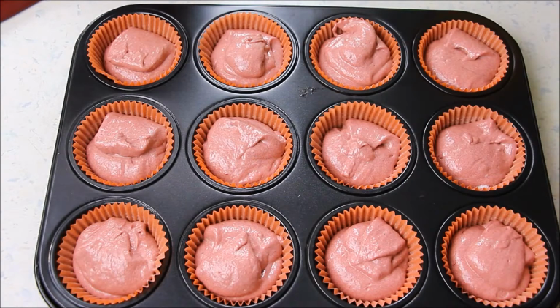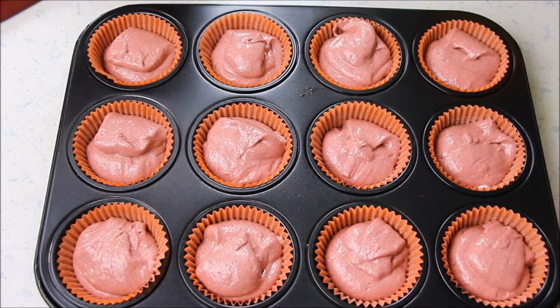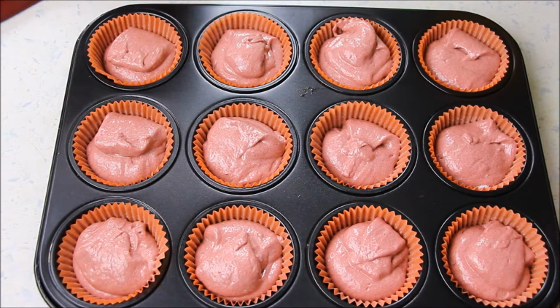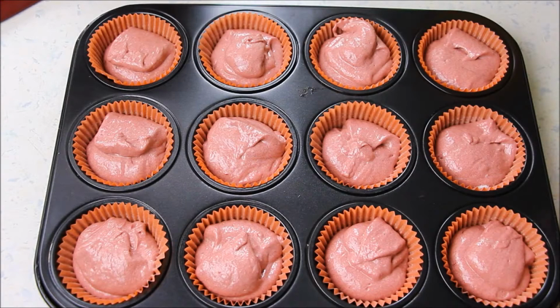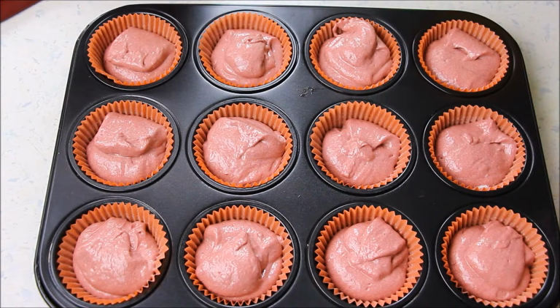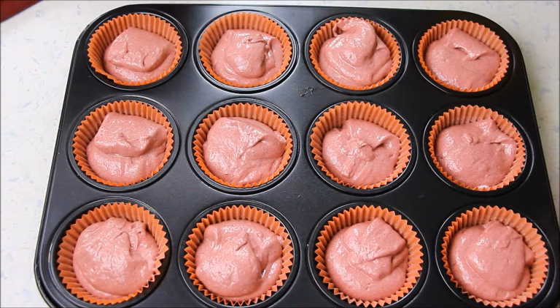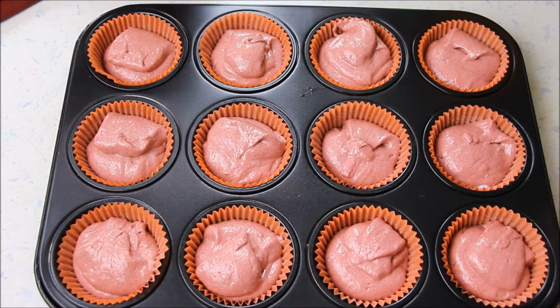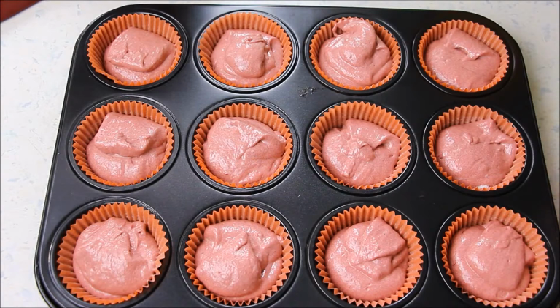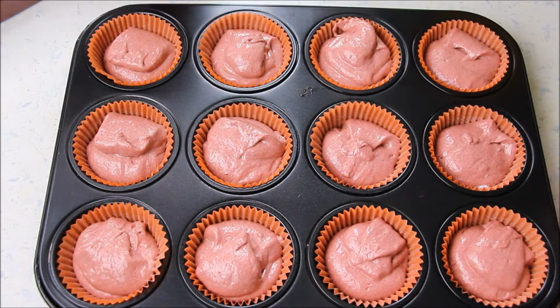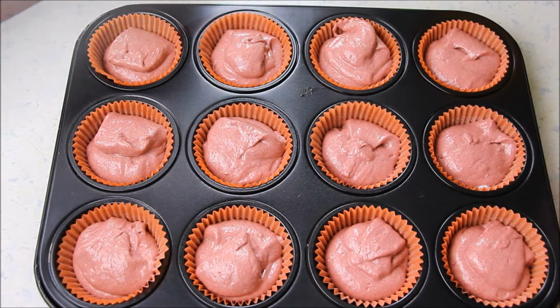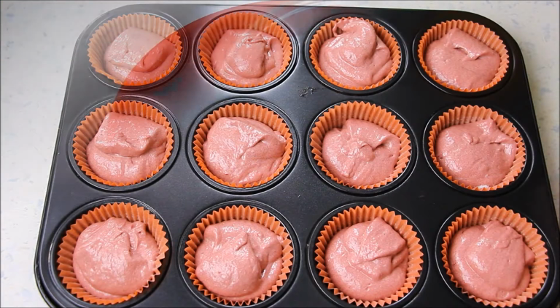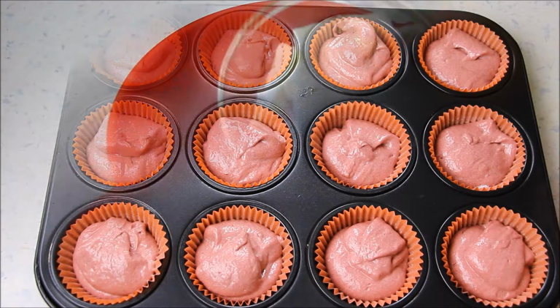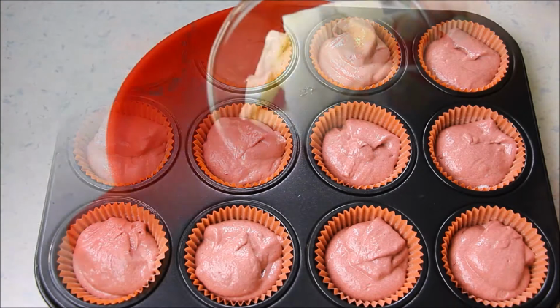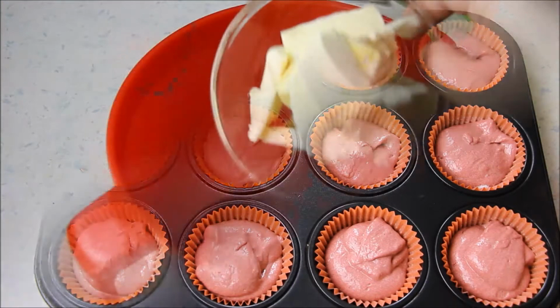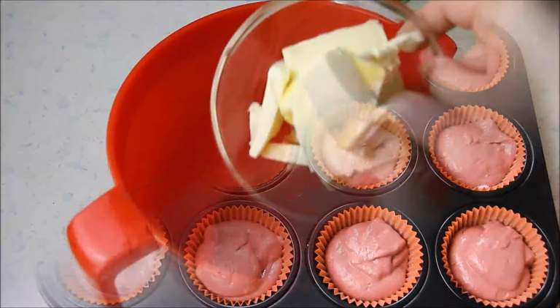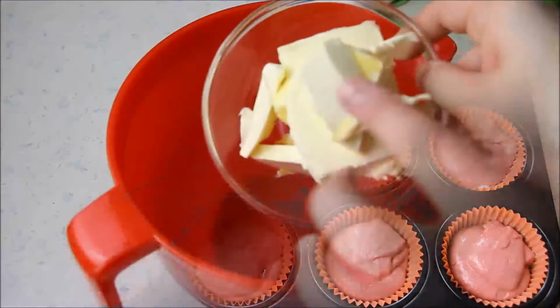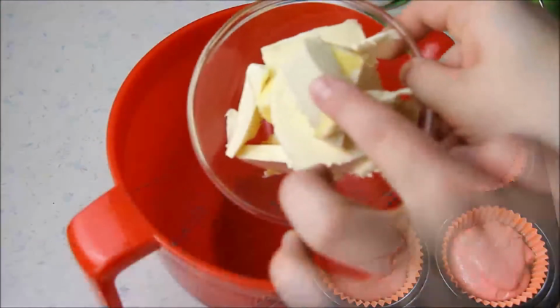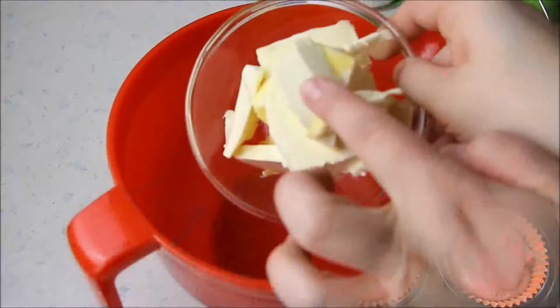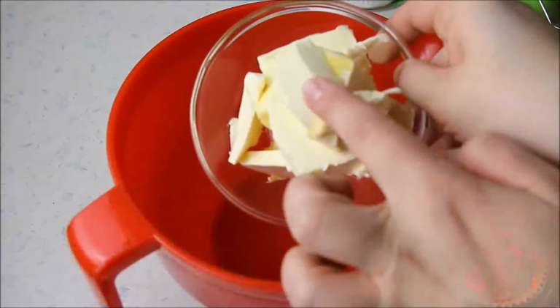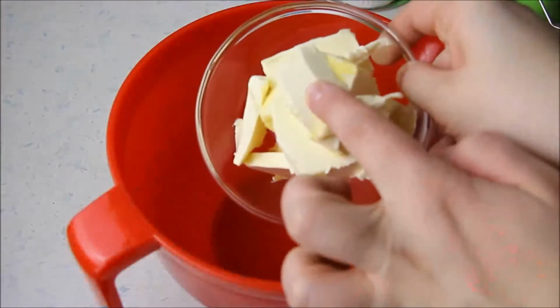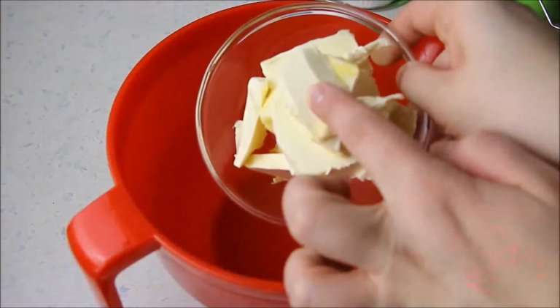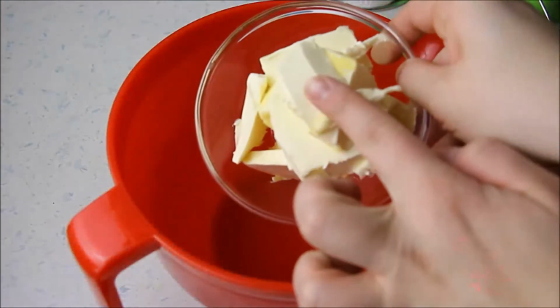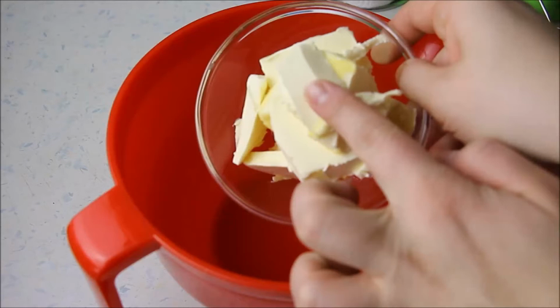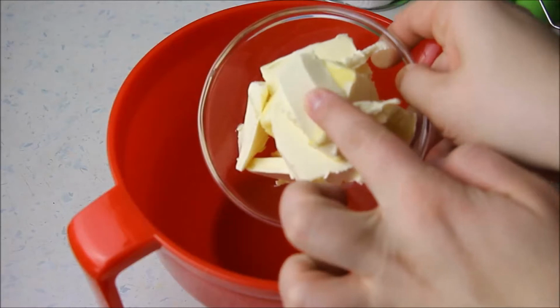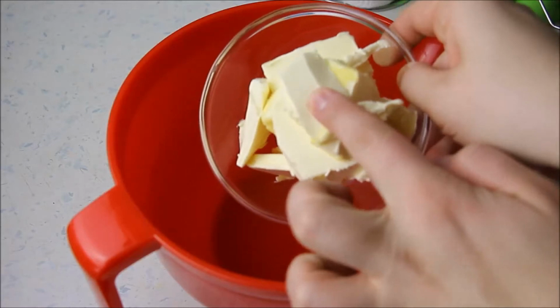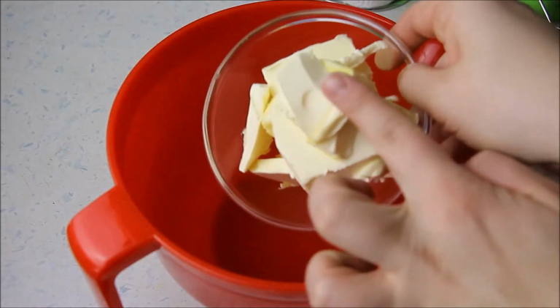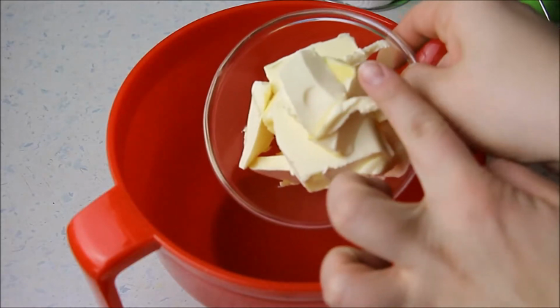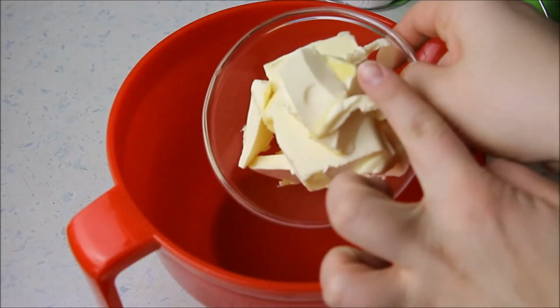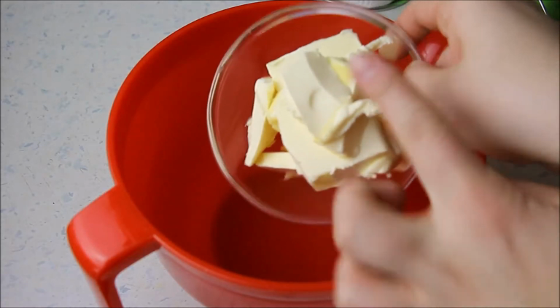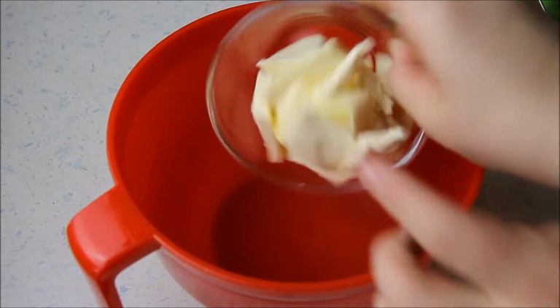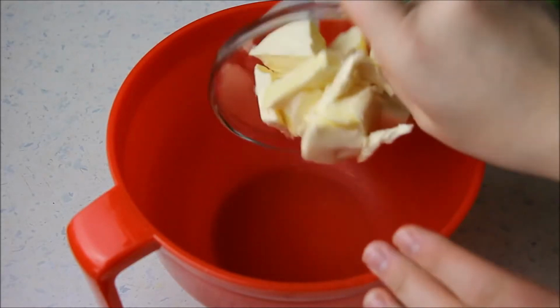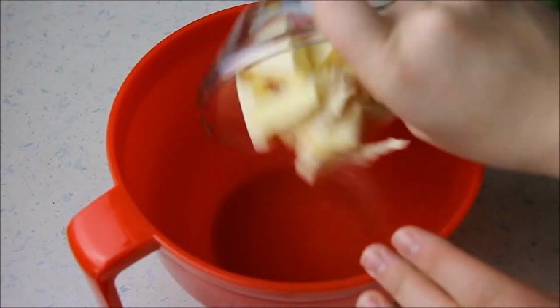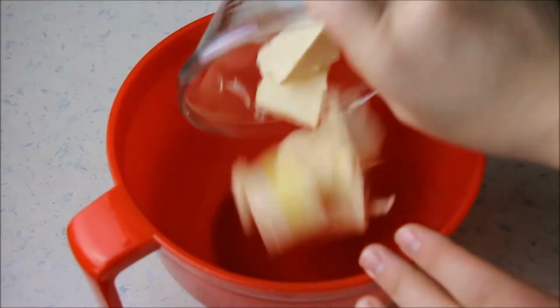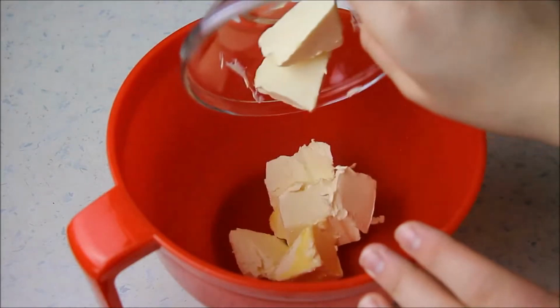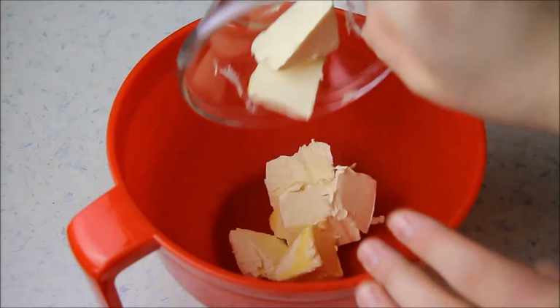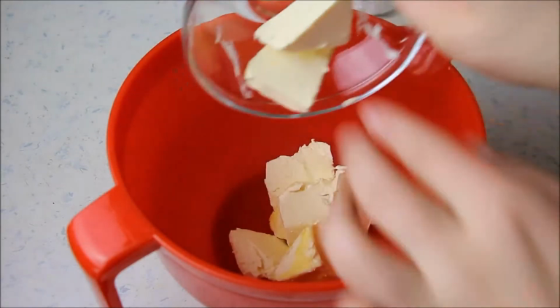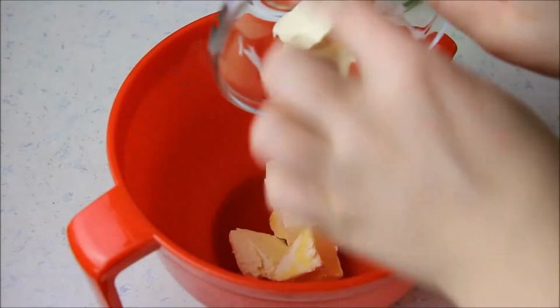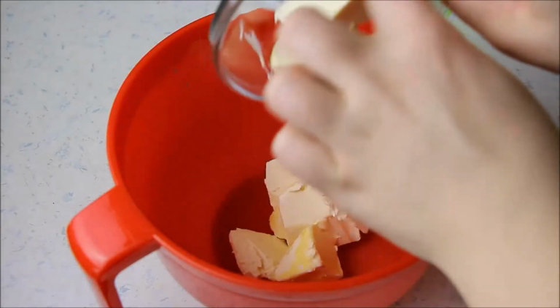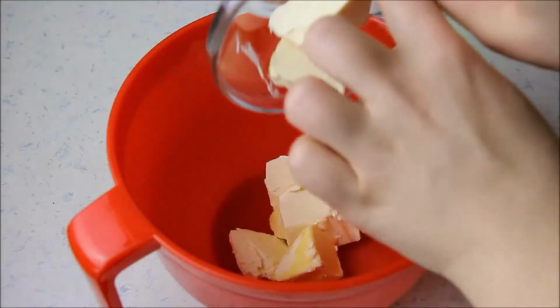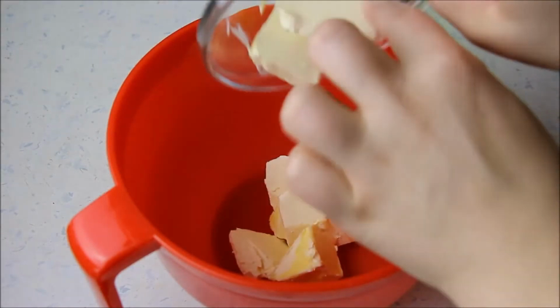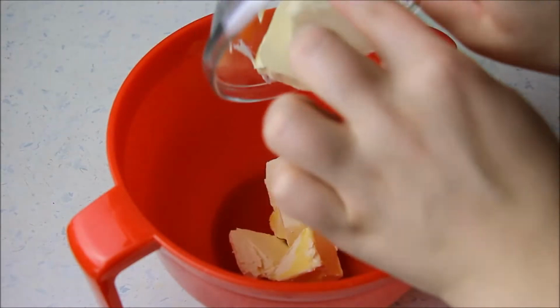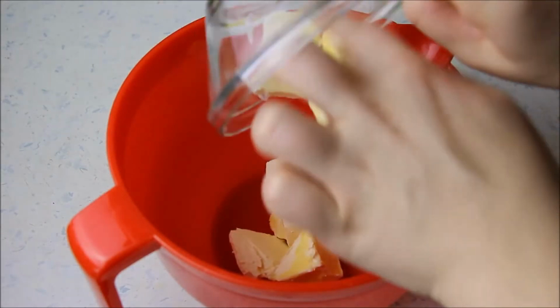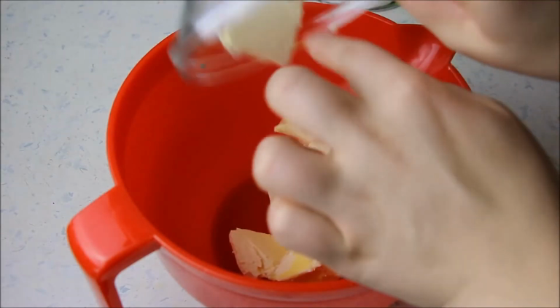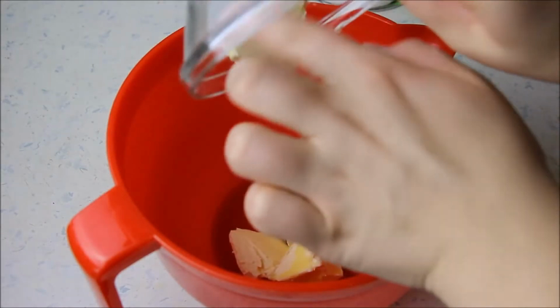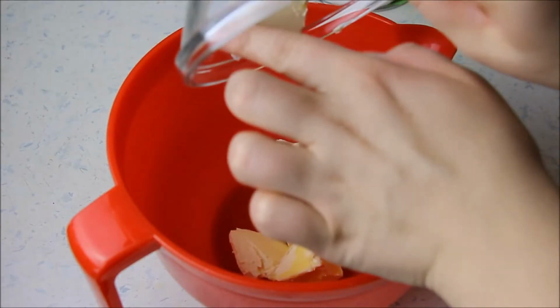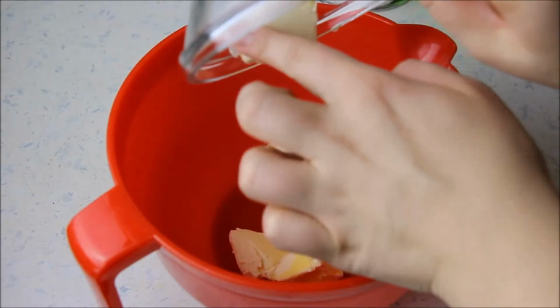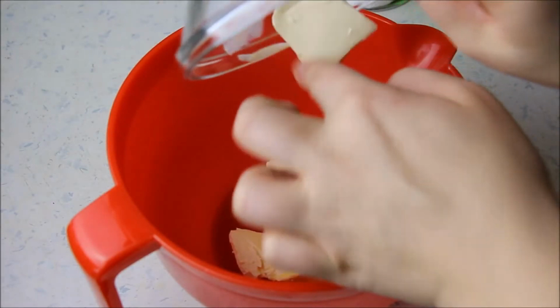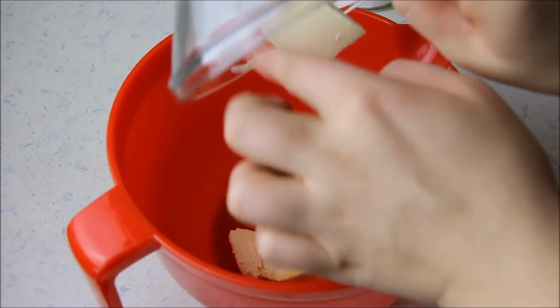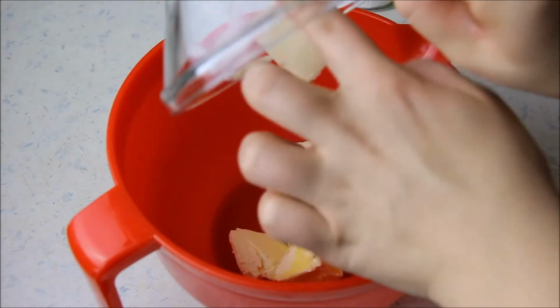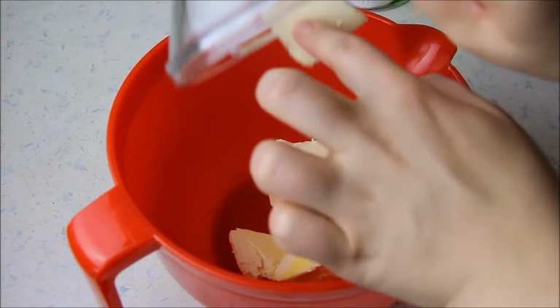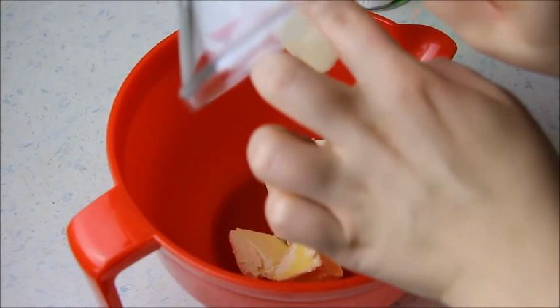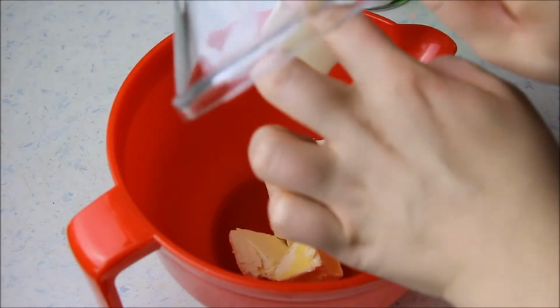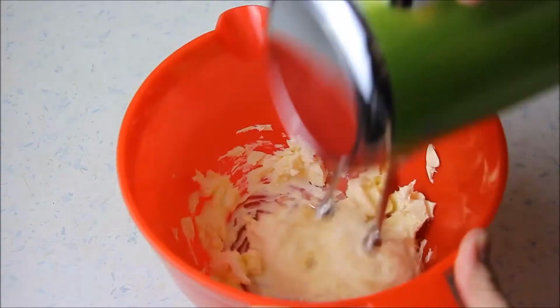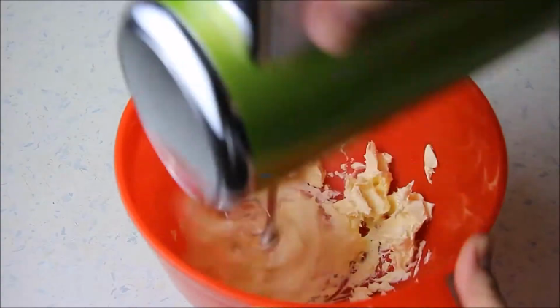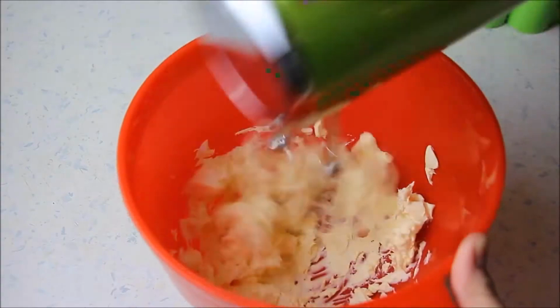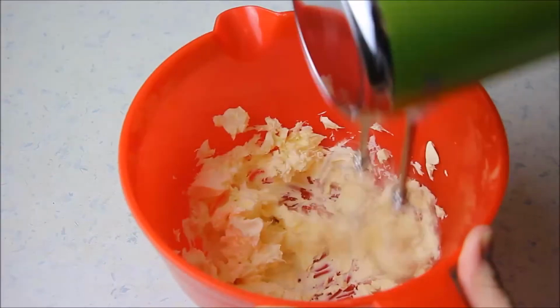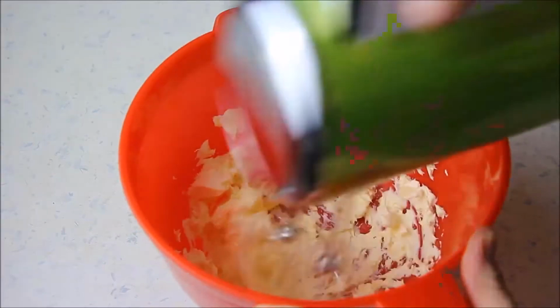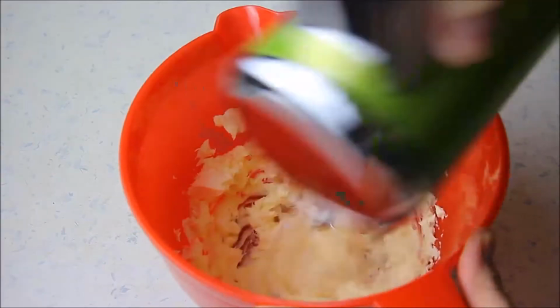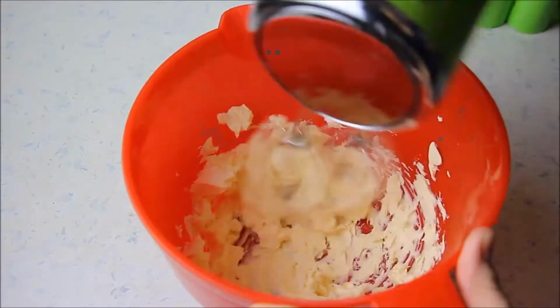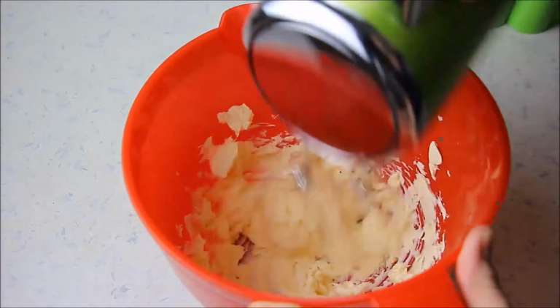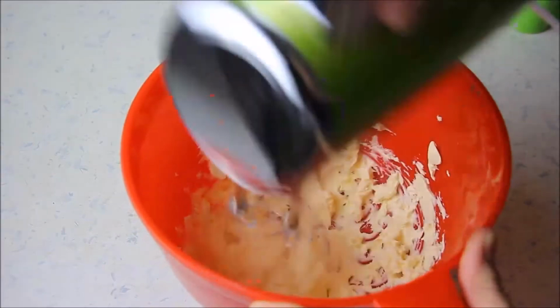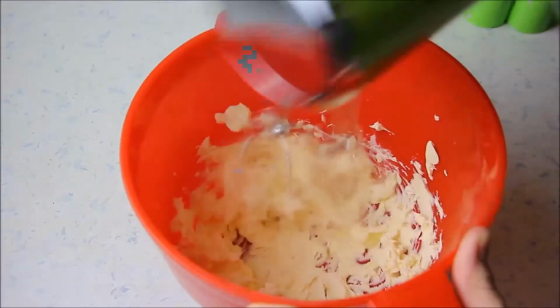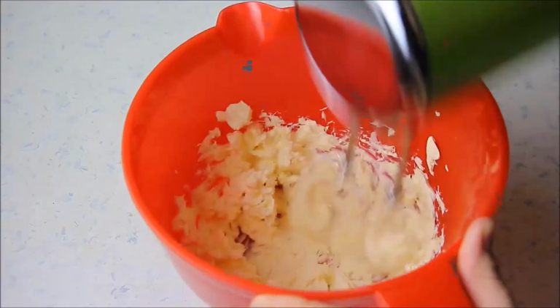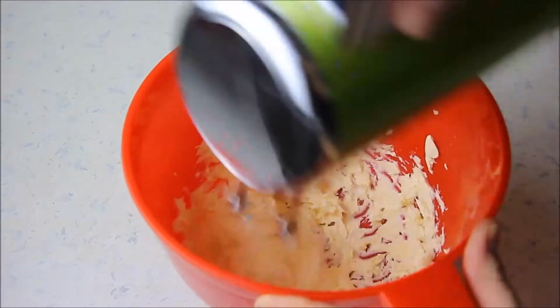Die Muffins werden nun bei 175 Grad Ober-Unterhitze für 25 bis 30 Minuten gebacken. Stäbchenprobe nicht vergessen!